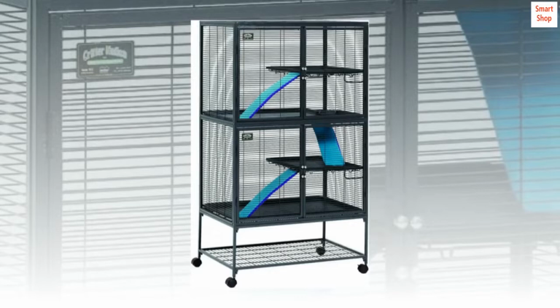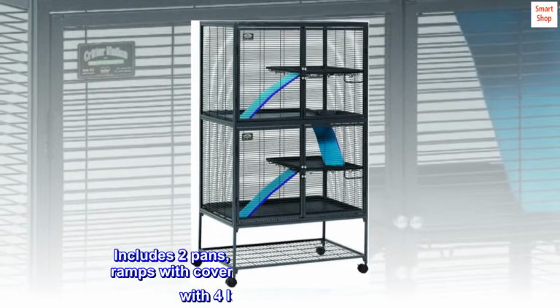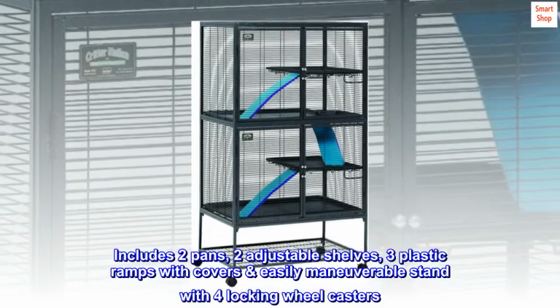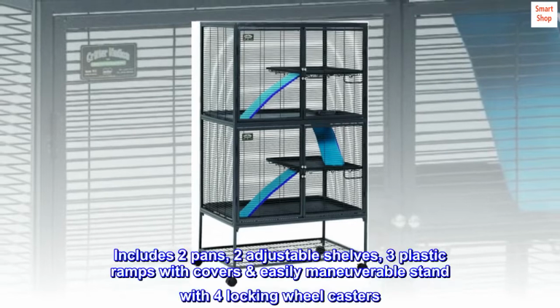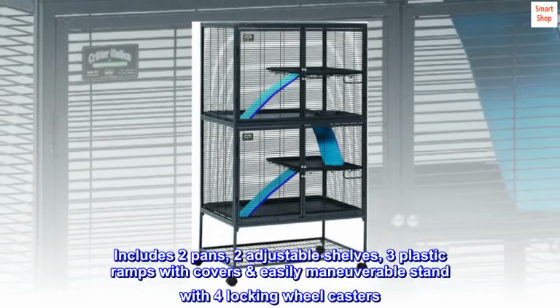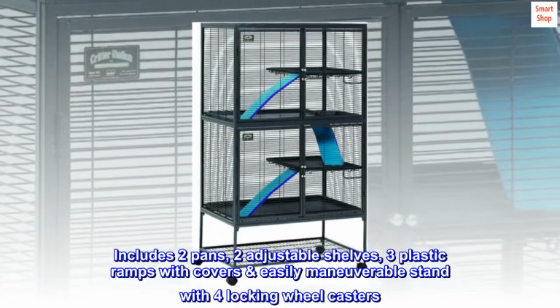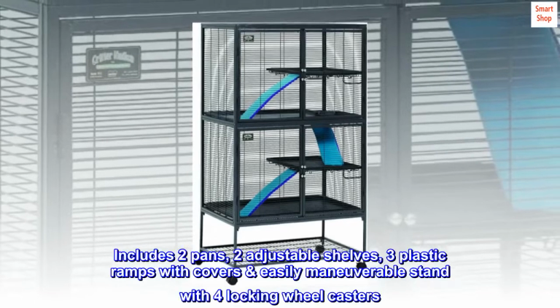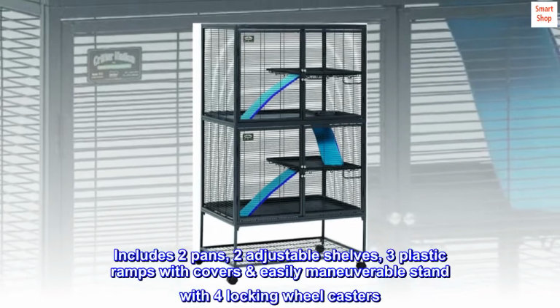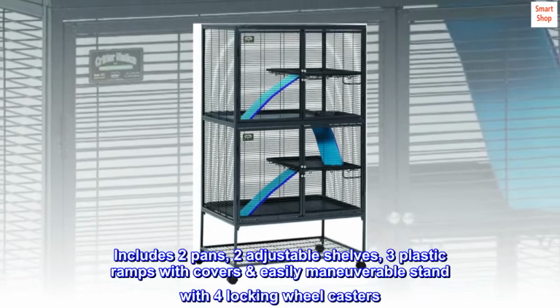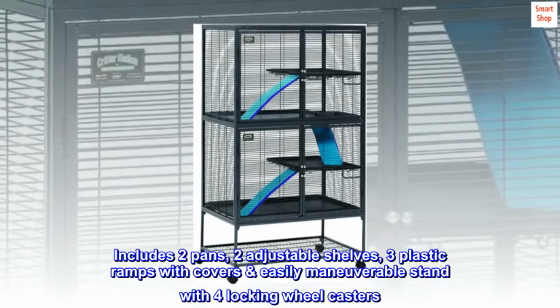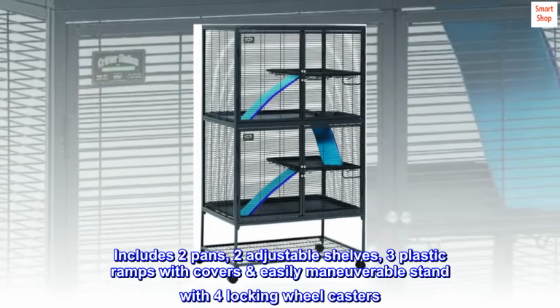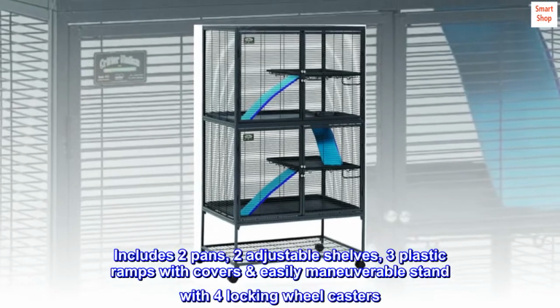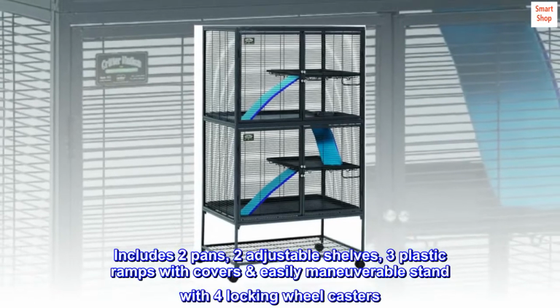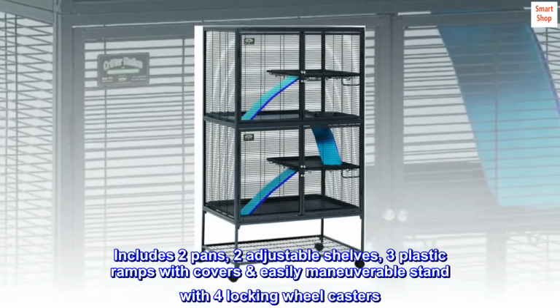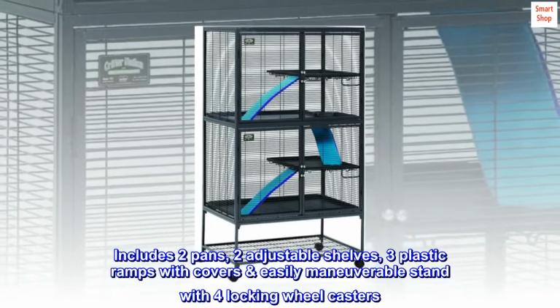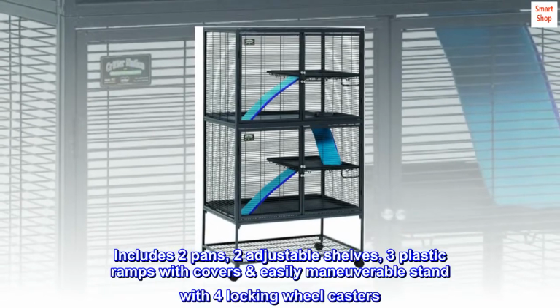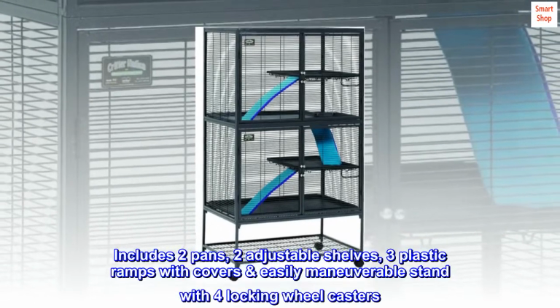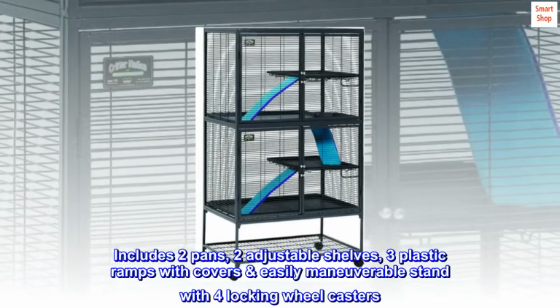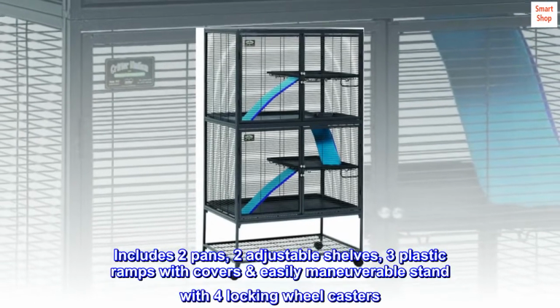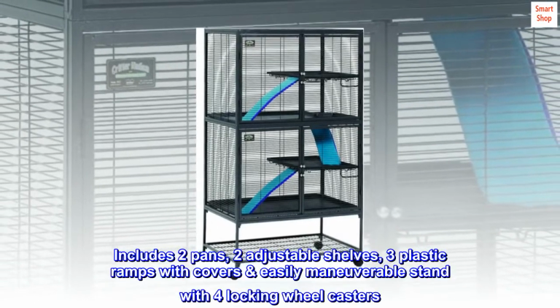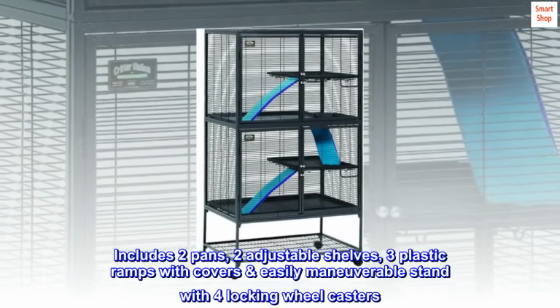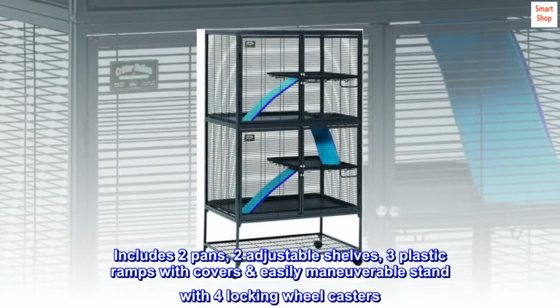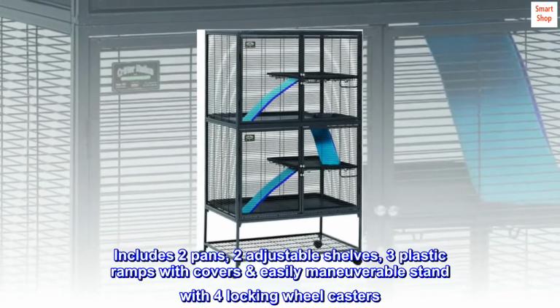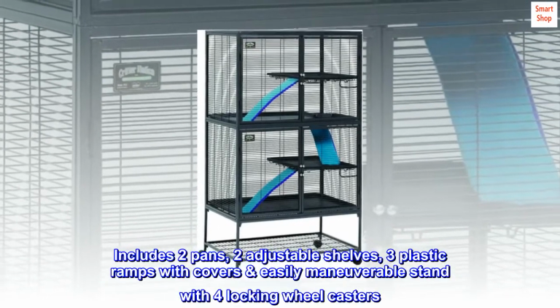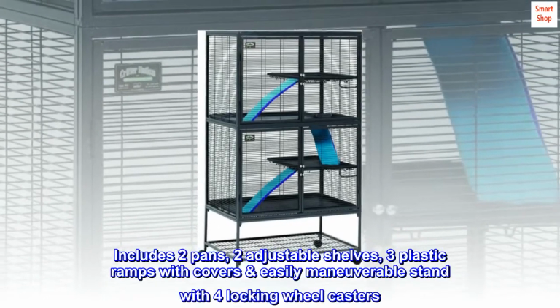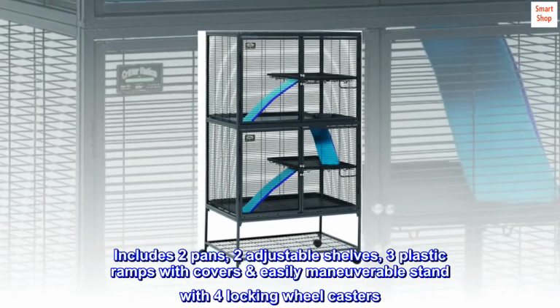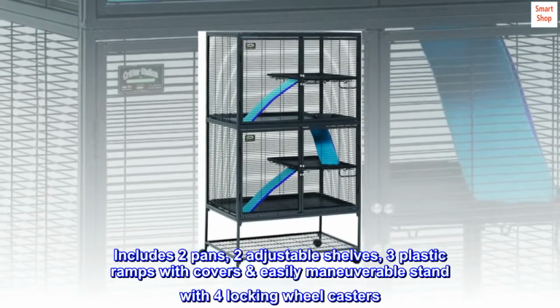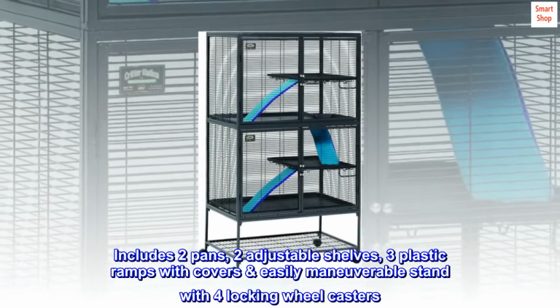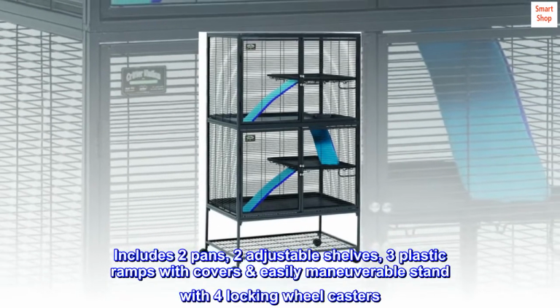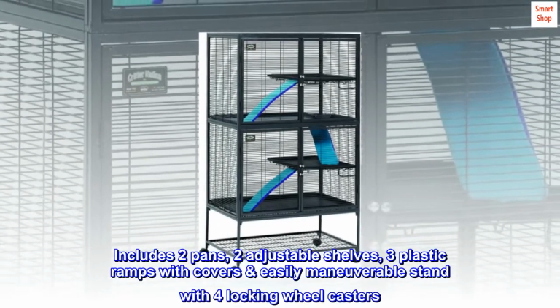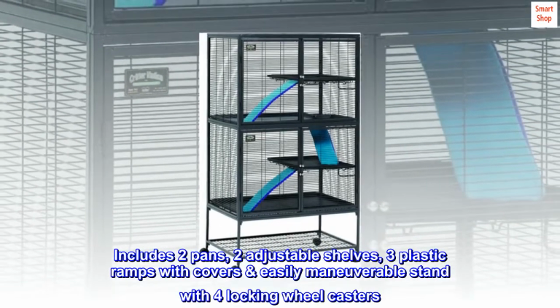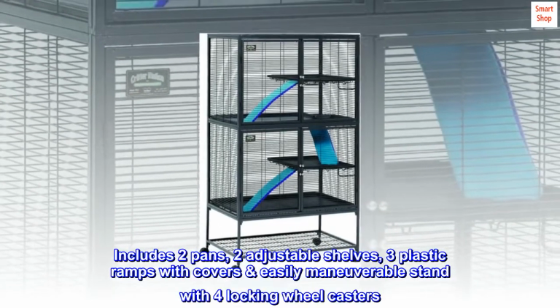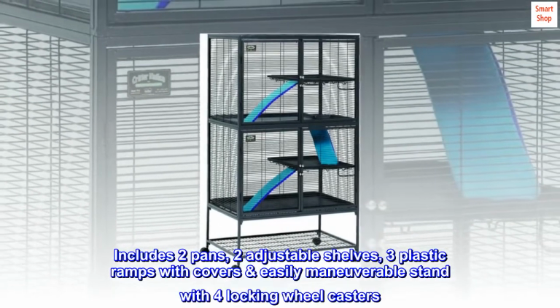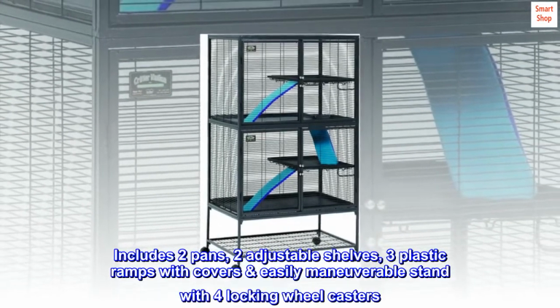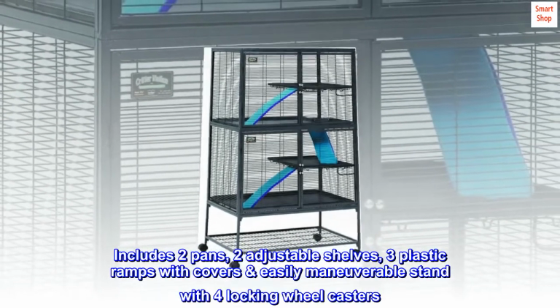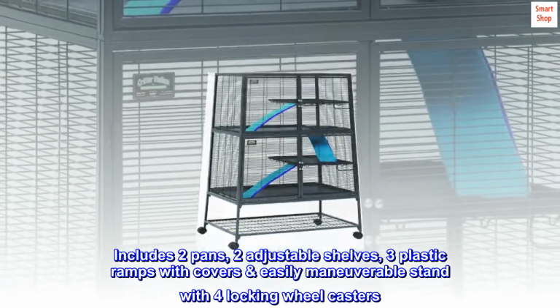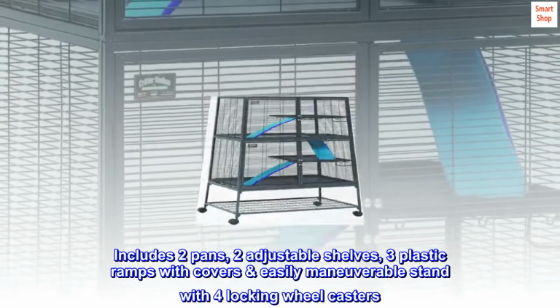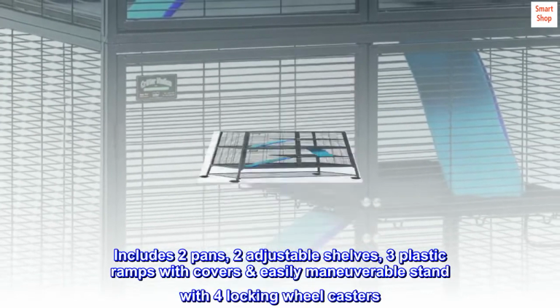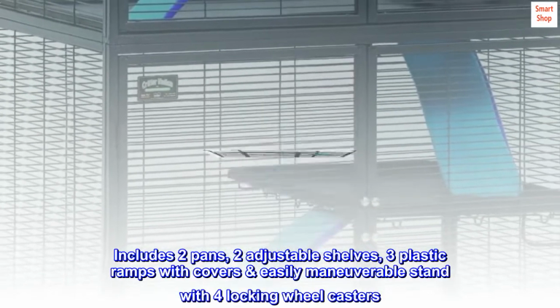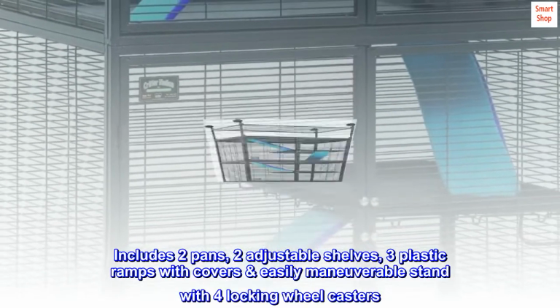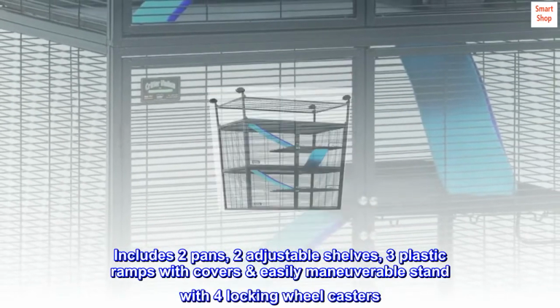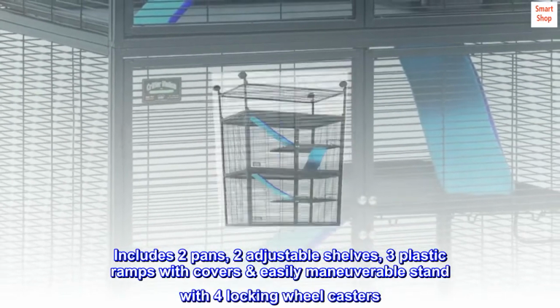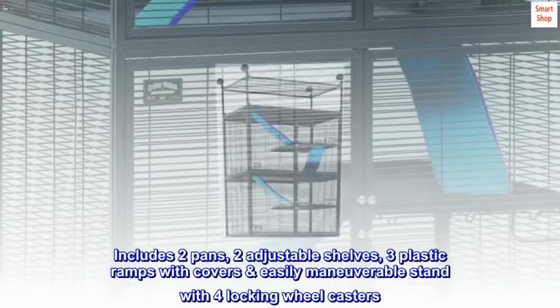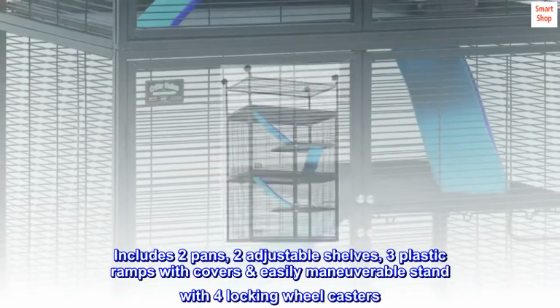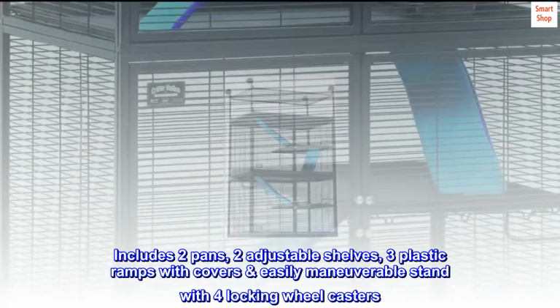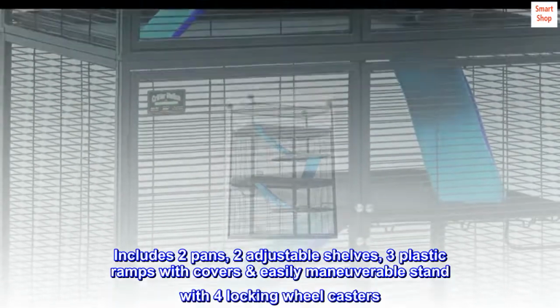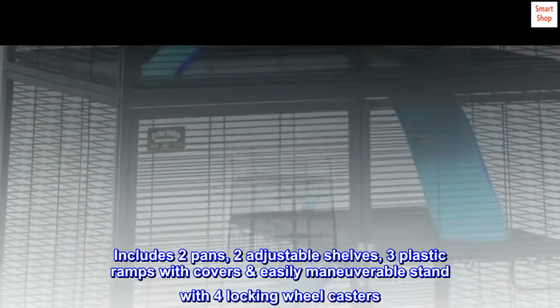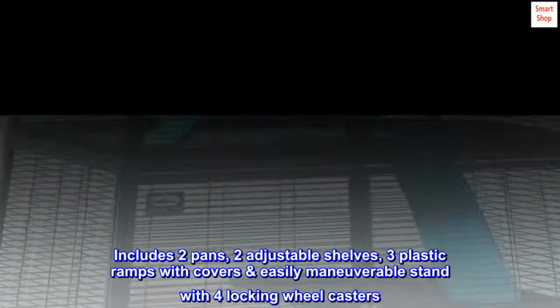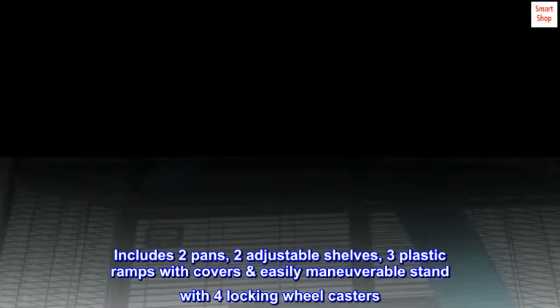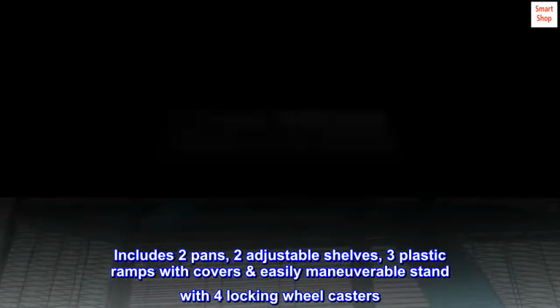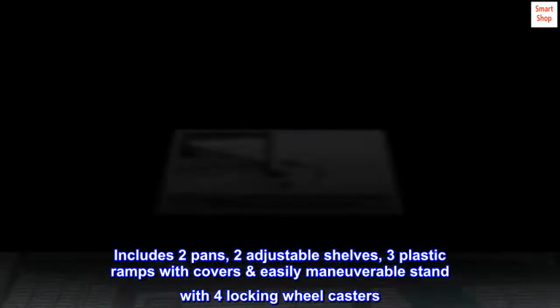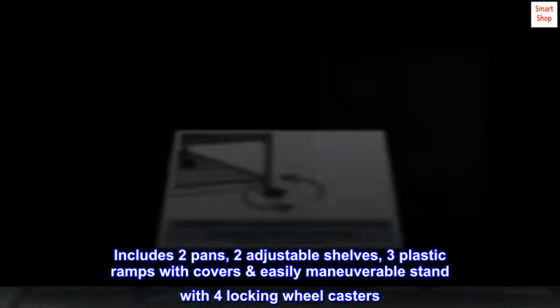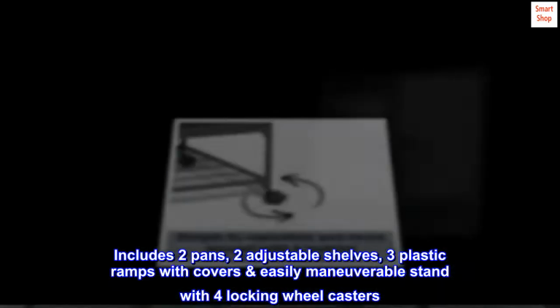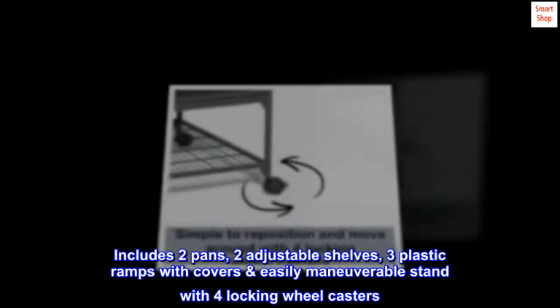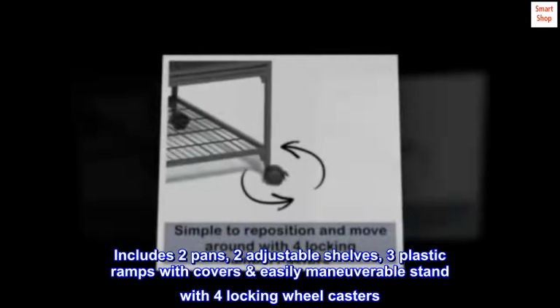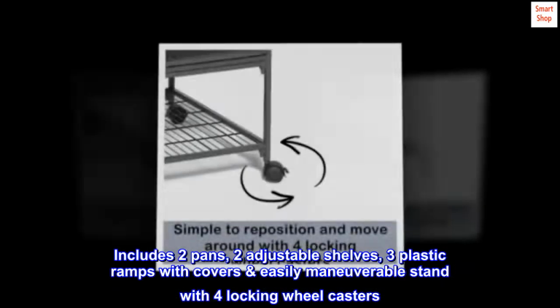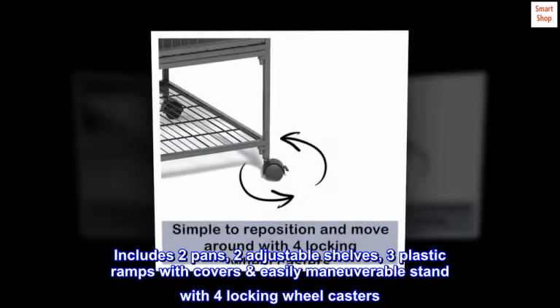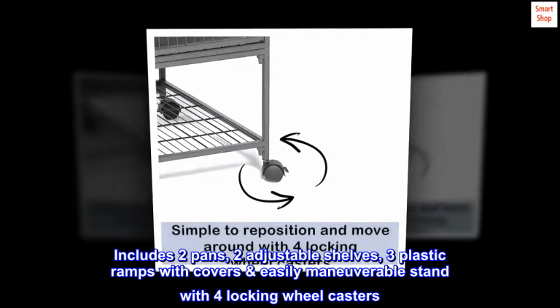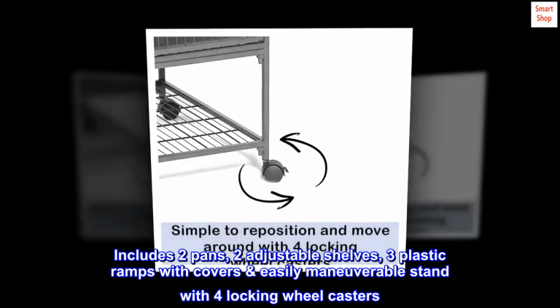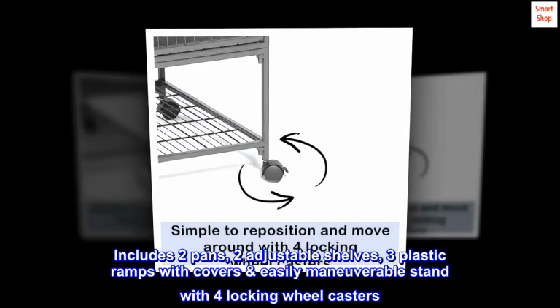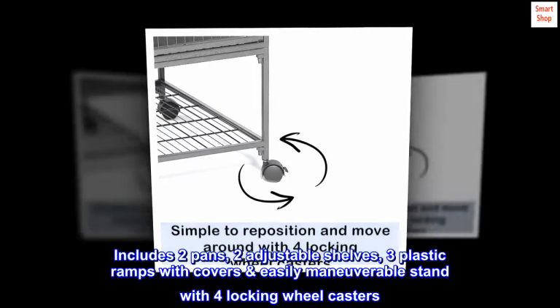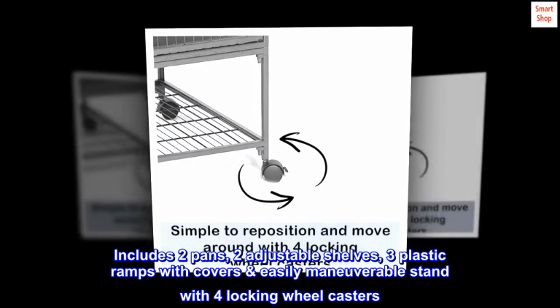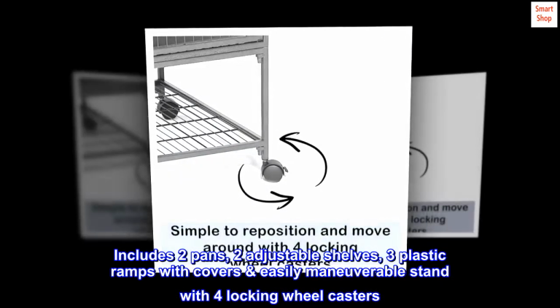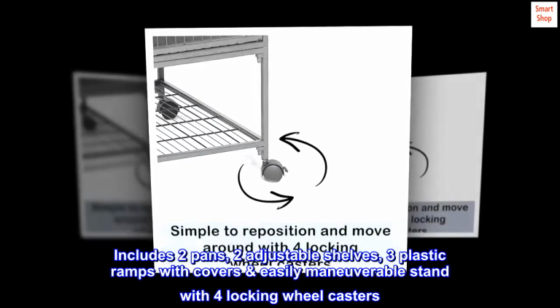Includes two pans, two adjustable shelves, three plastic ramps with covers, and an easily maneuverable stand with four locking wheel casters.